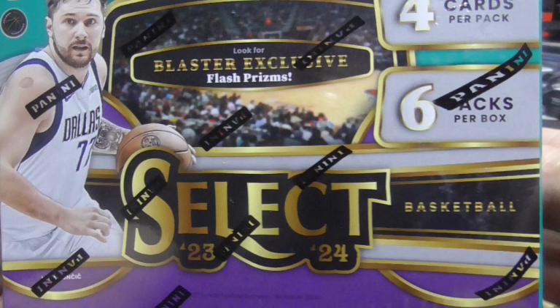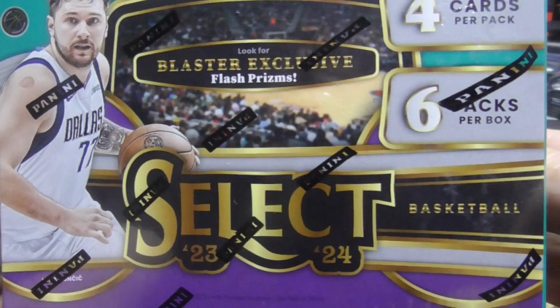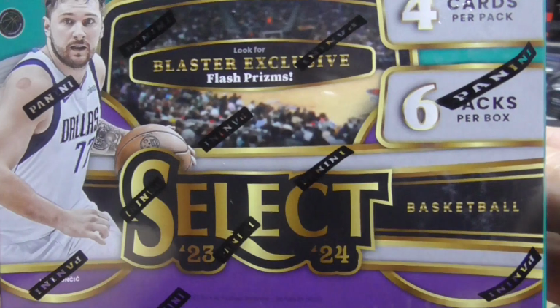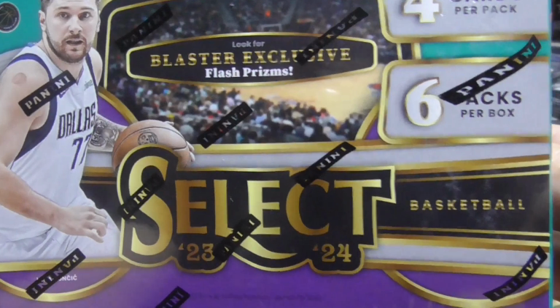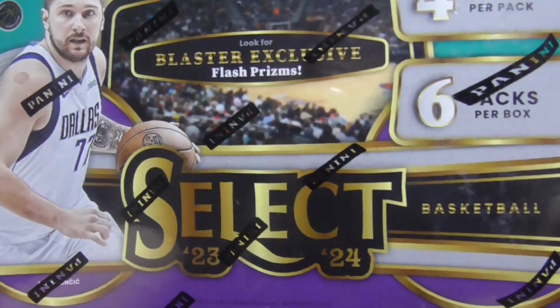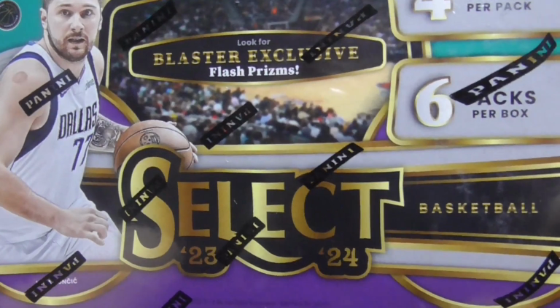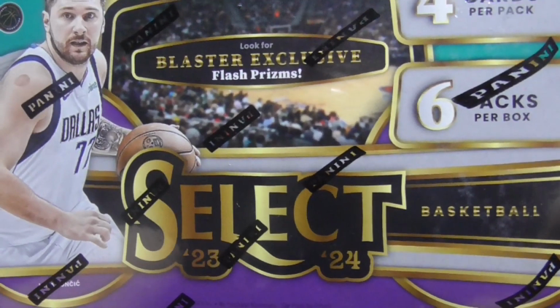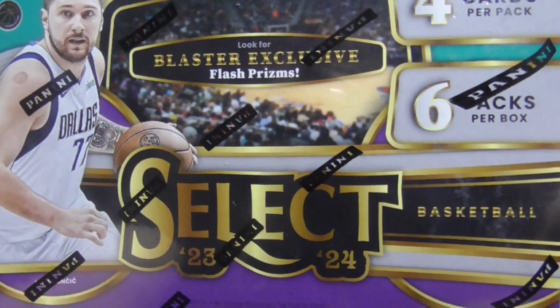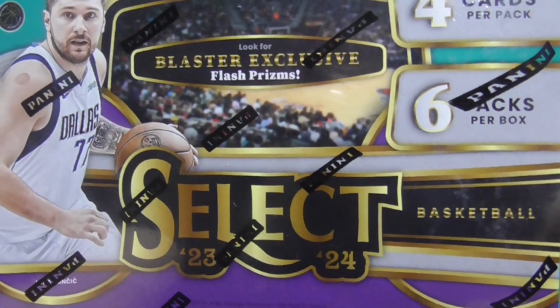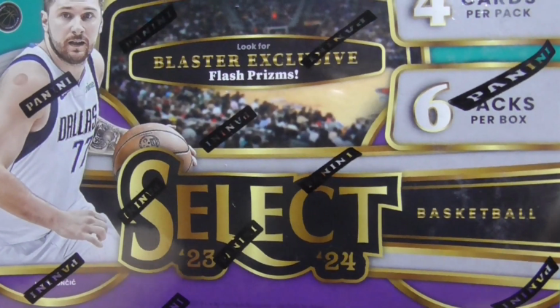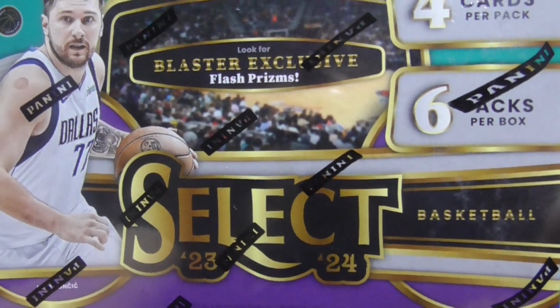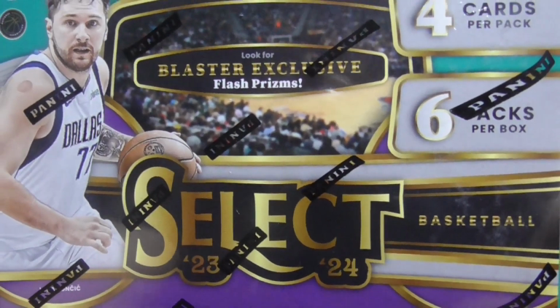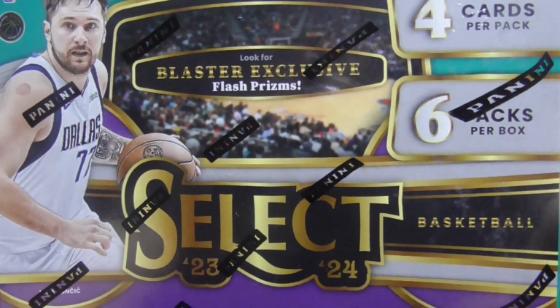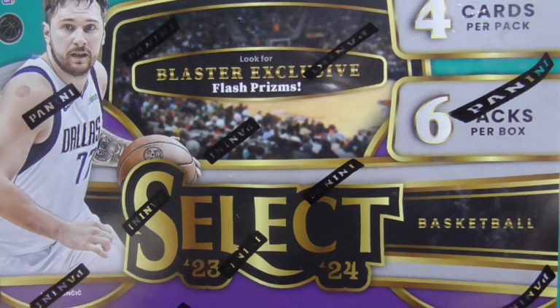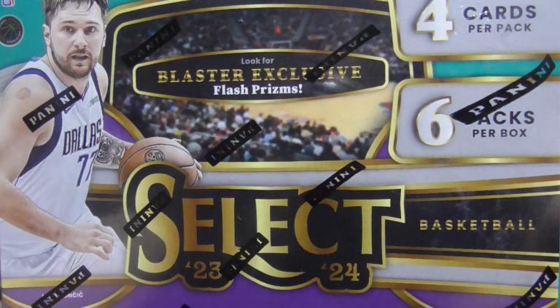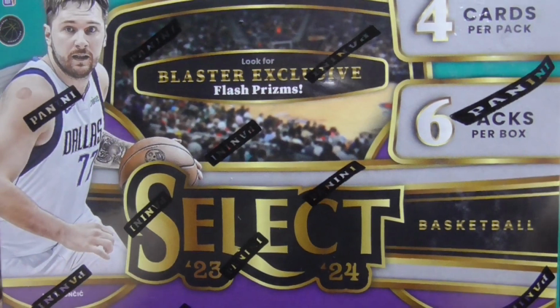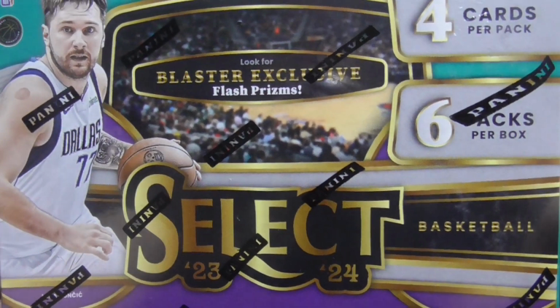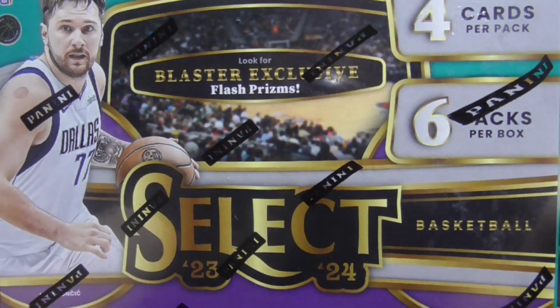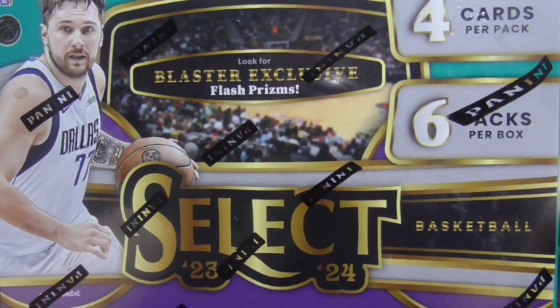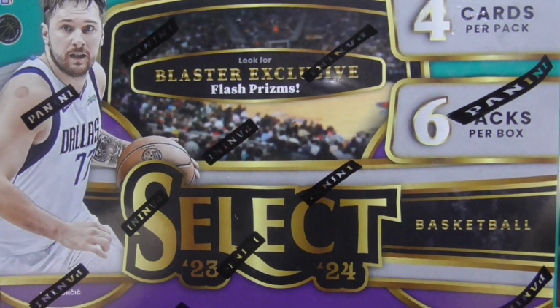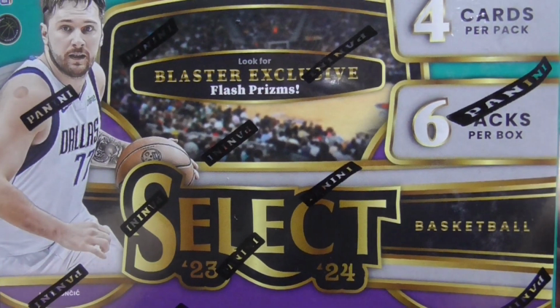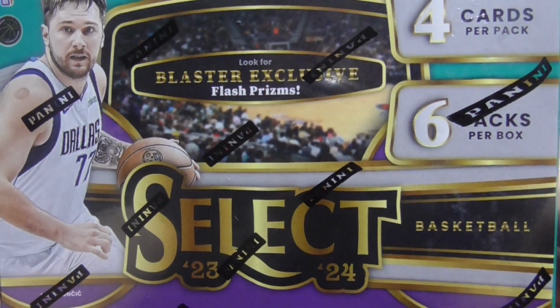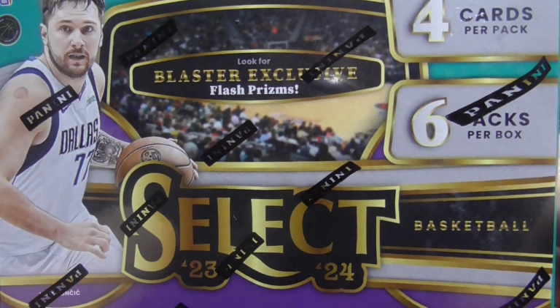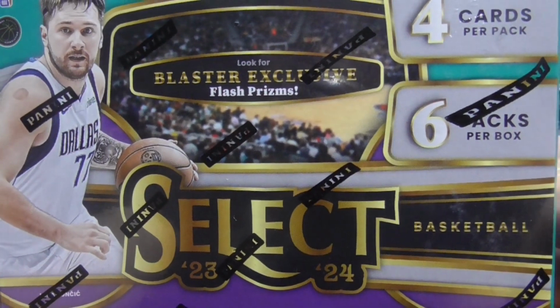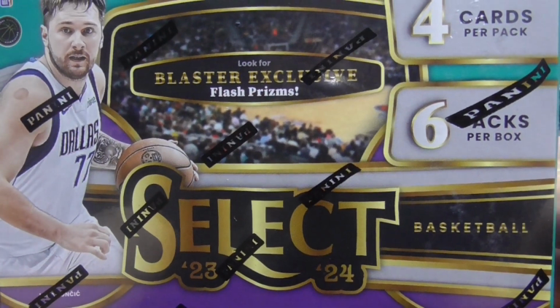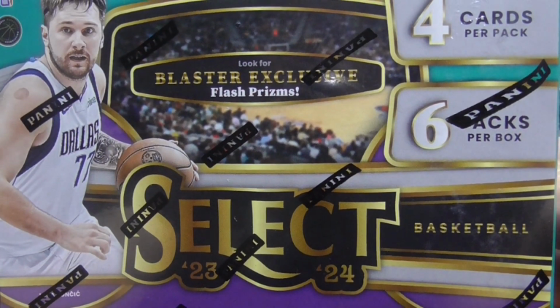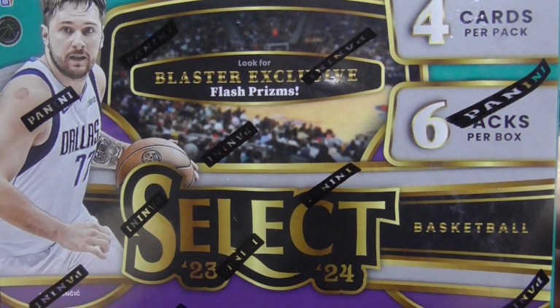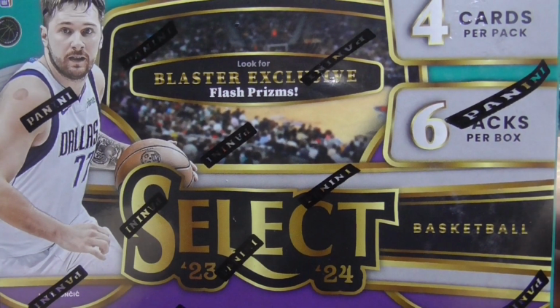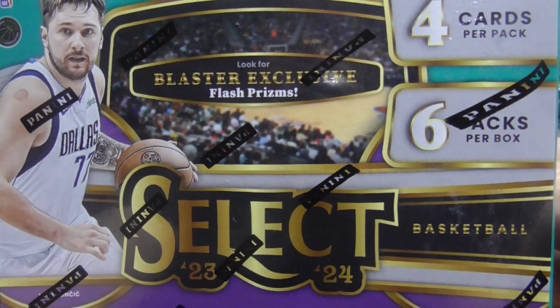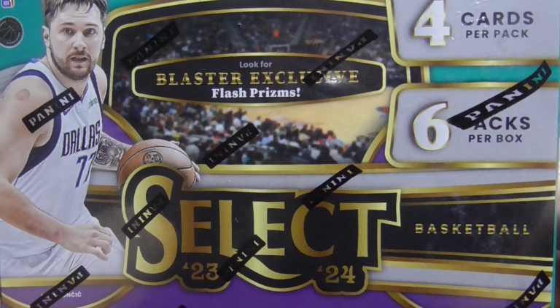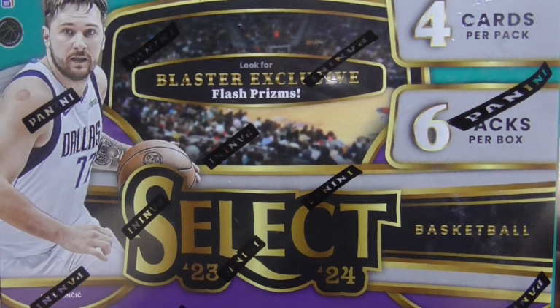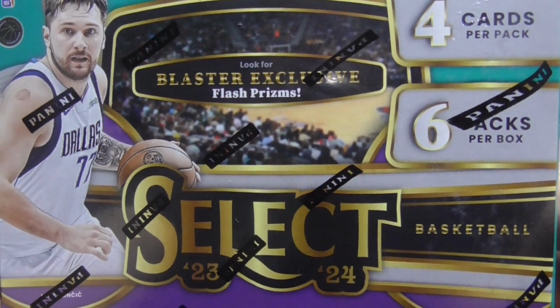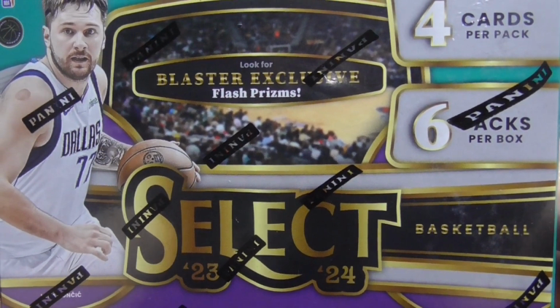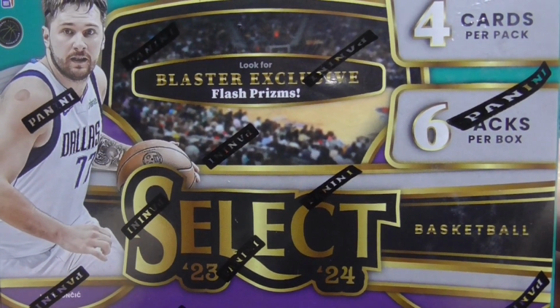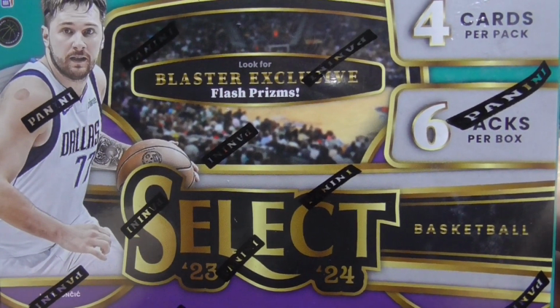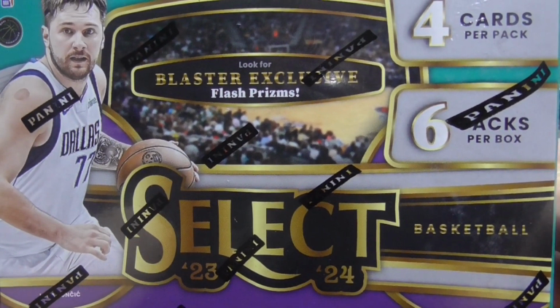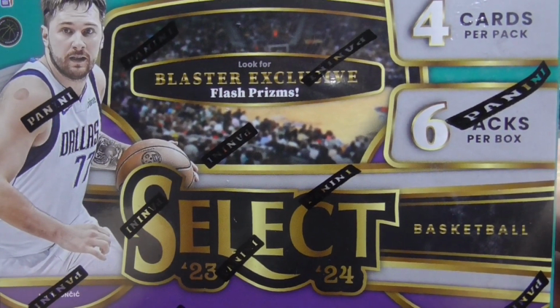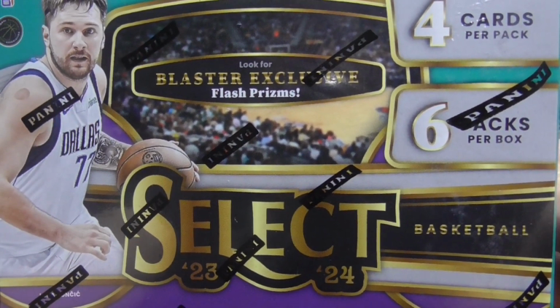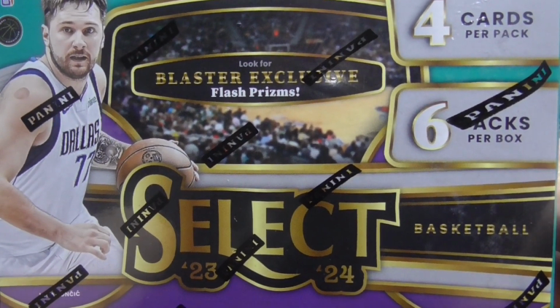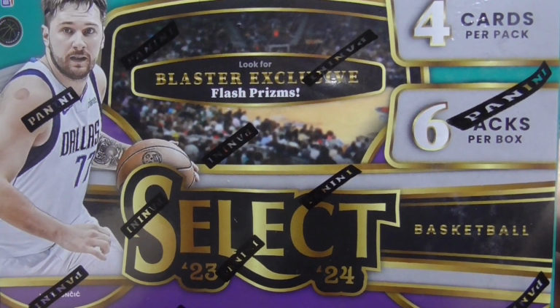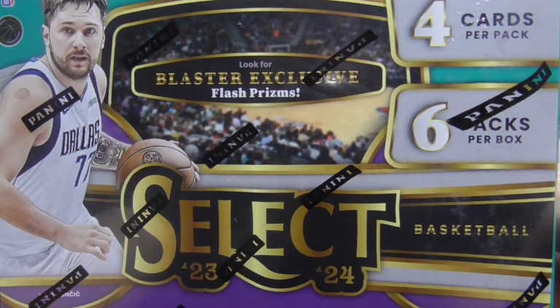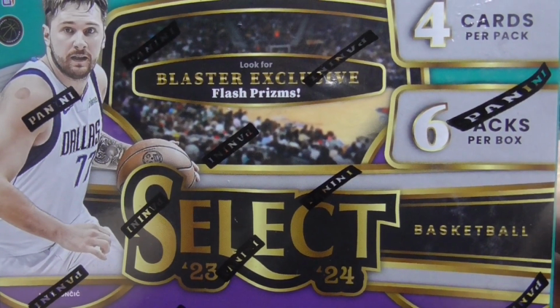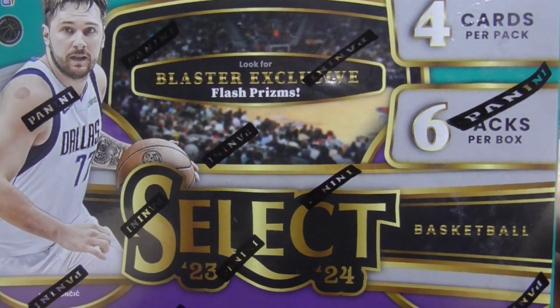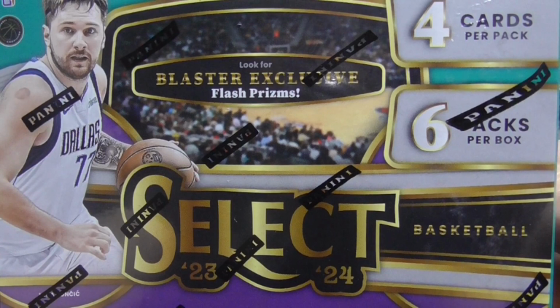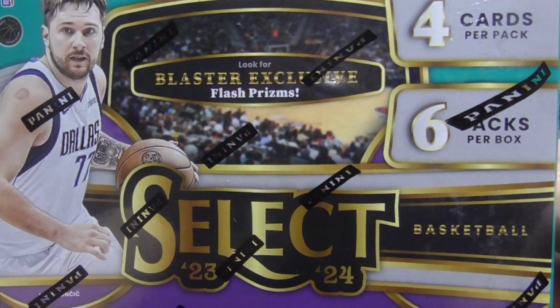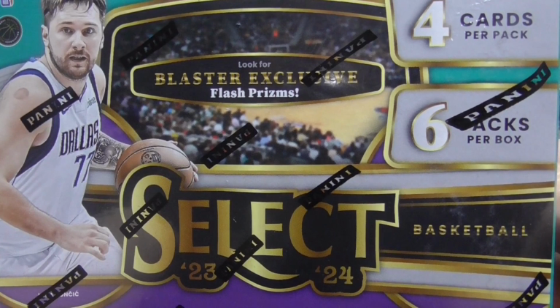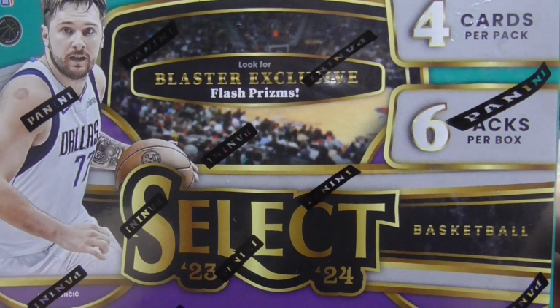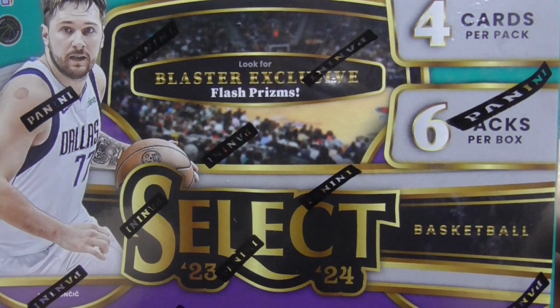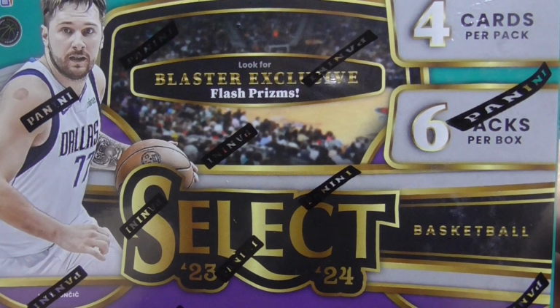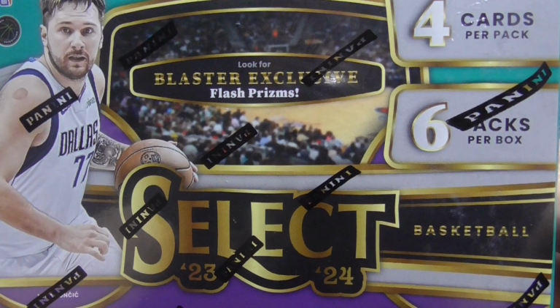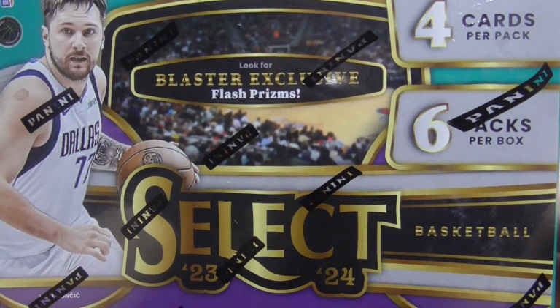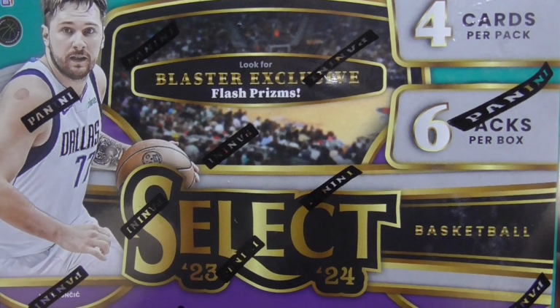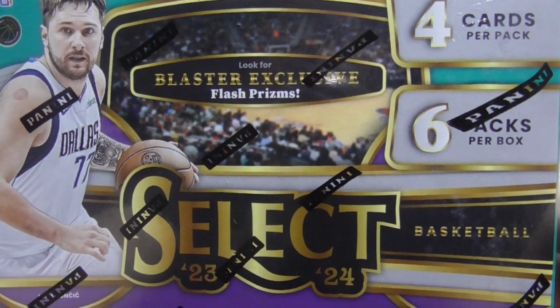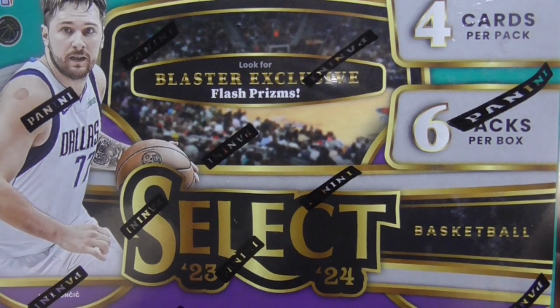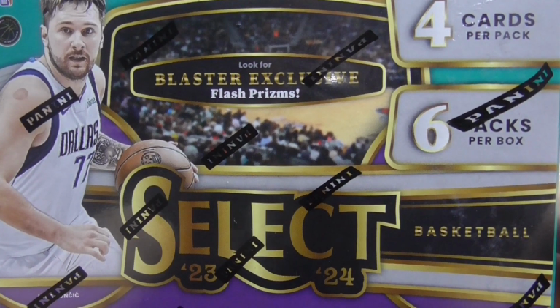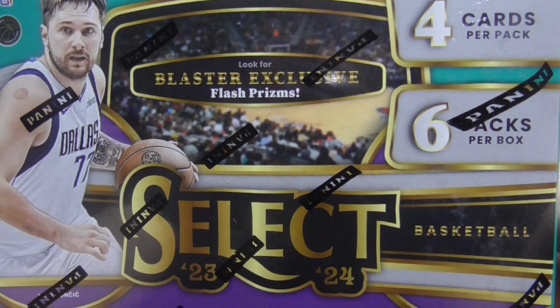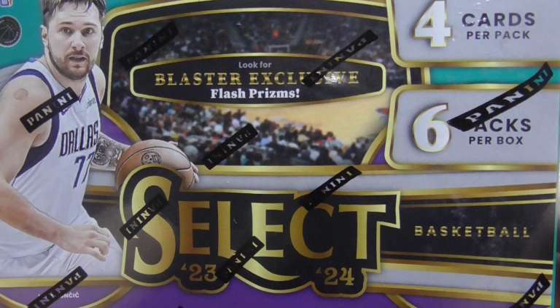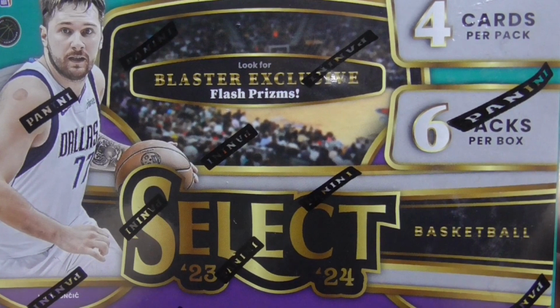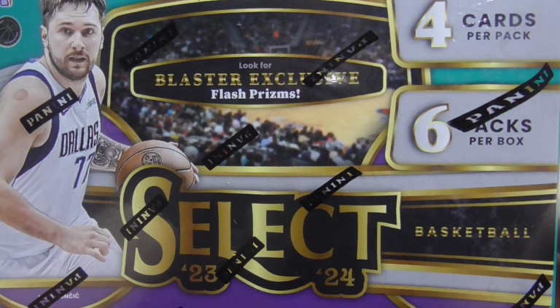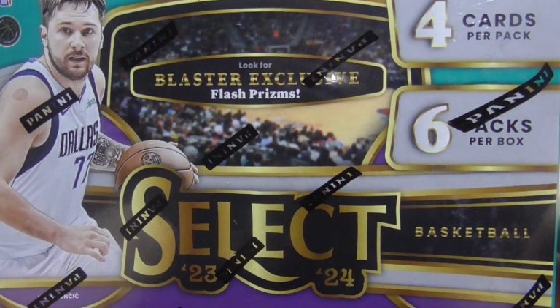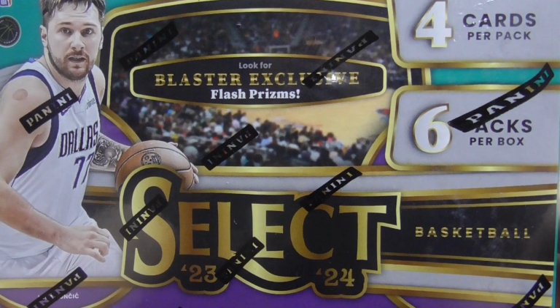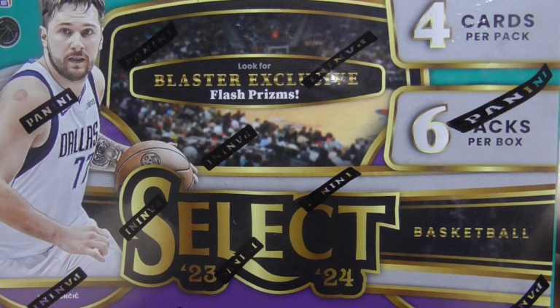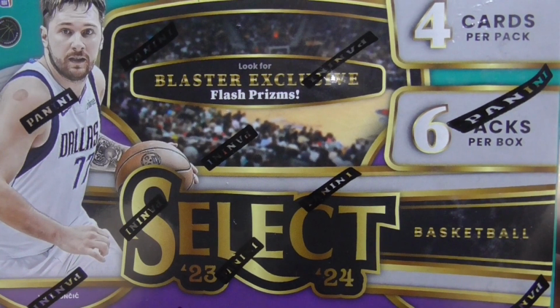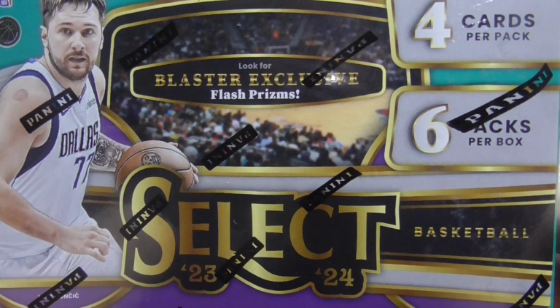Hello everyone, CollectorHolick here. Today we're going to be opening up some 2023-24 Select Basketball.